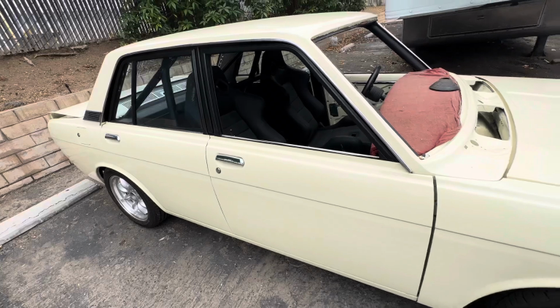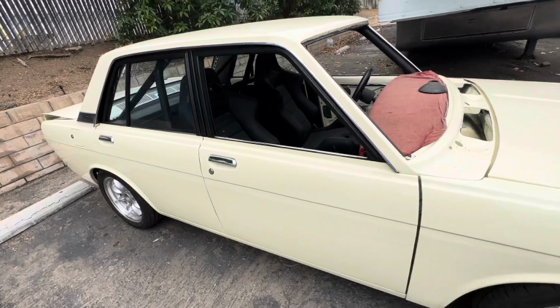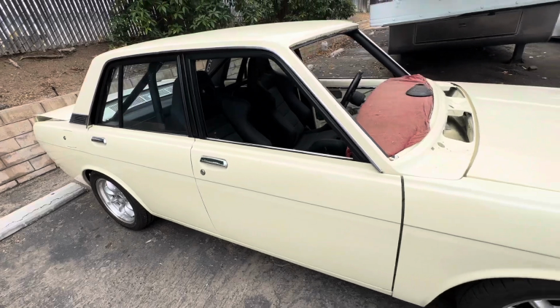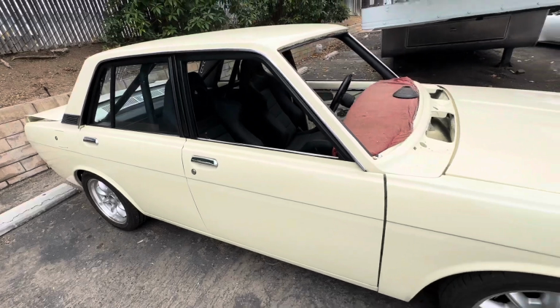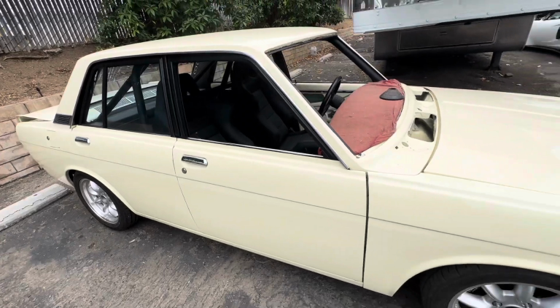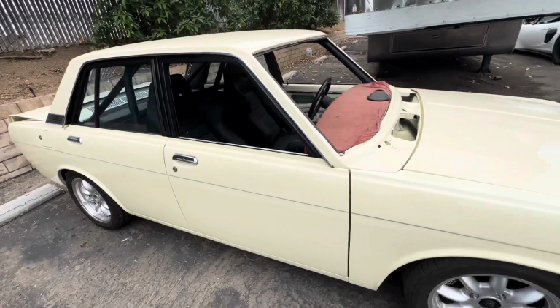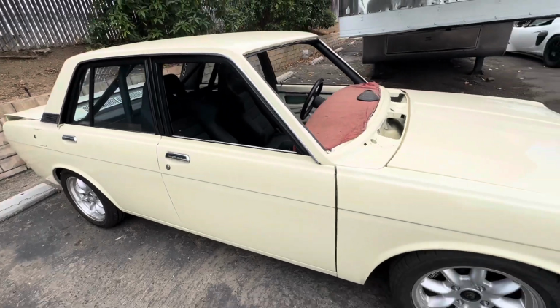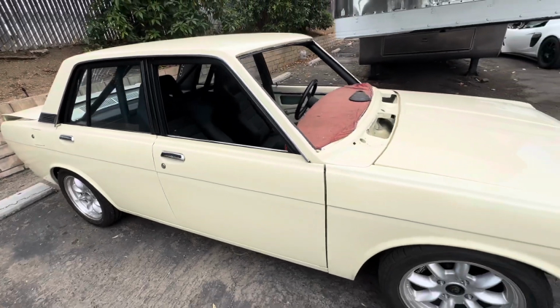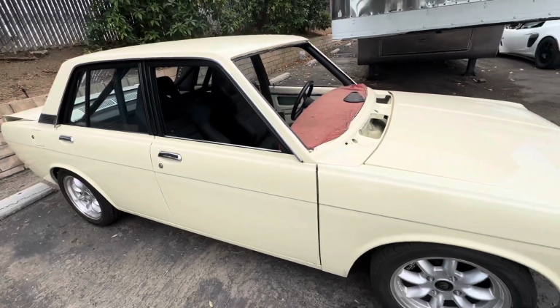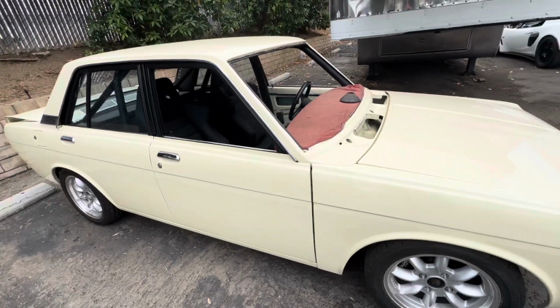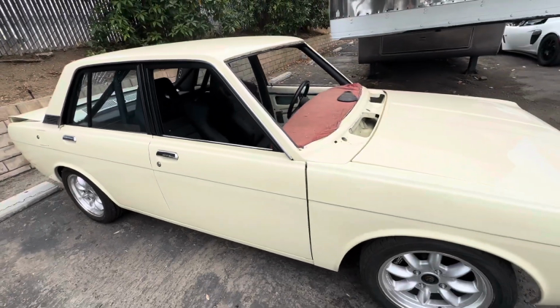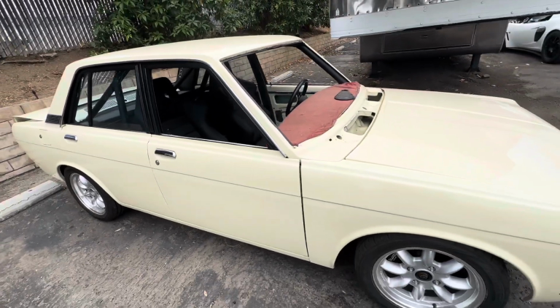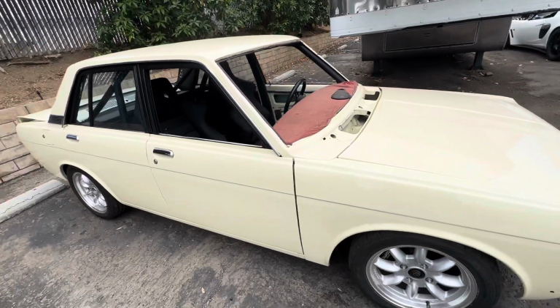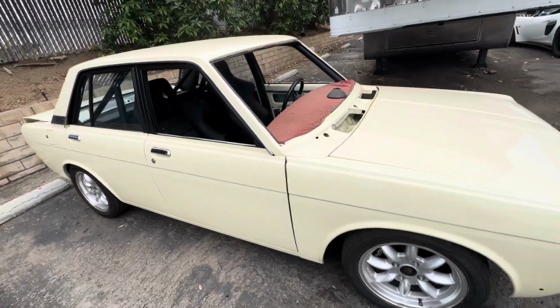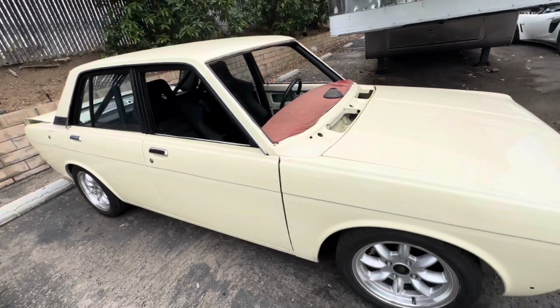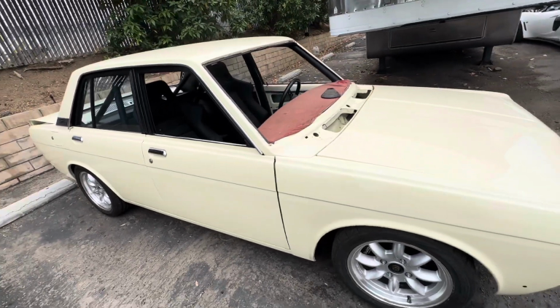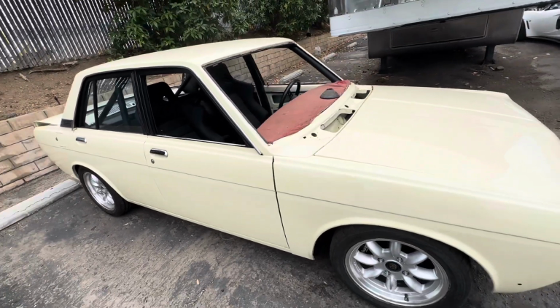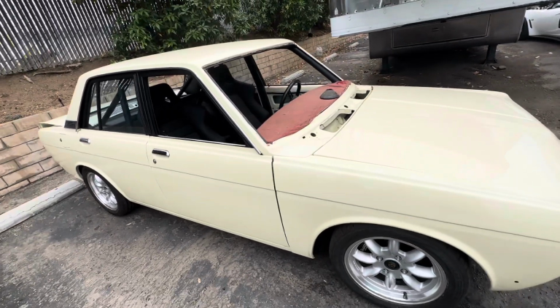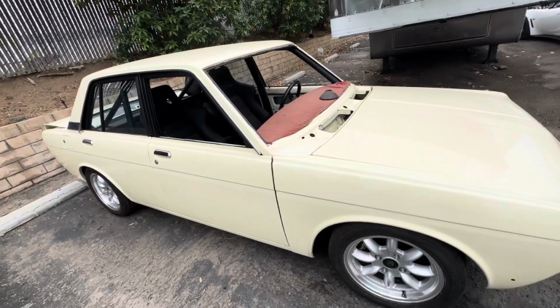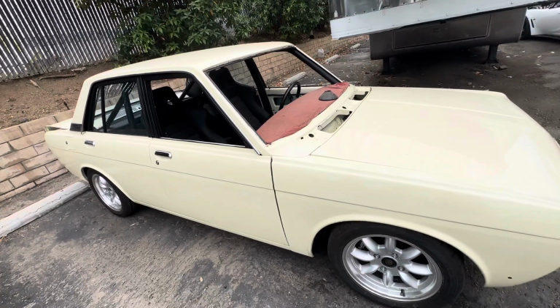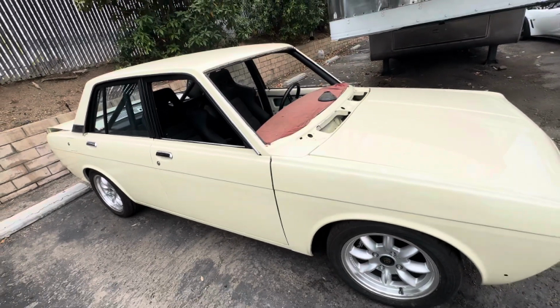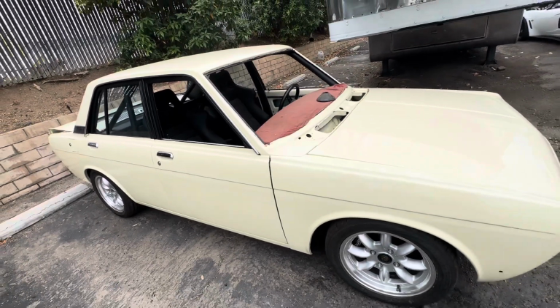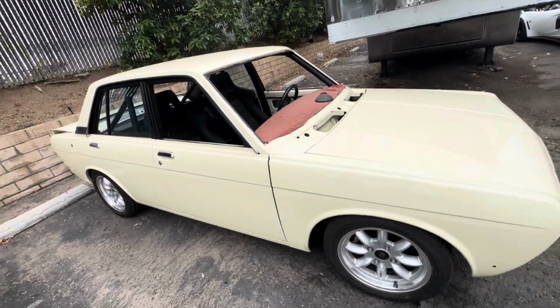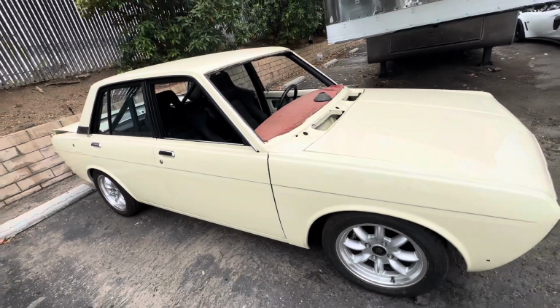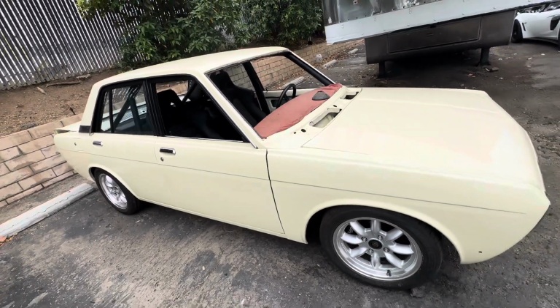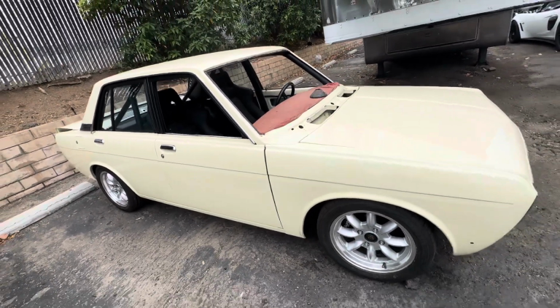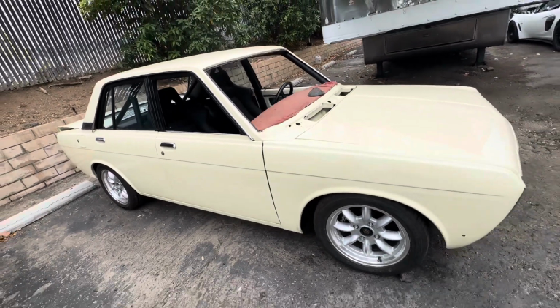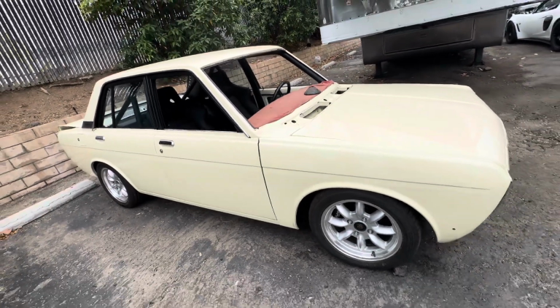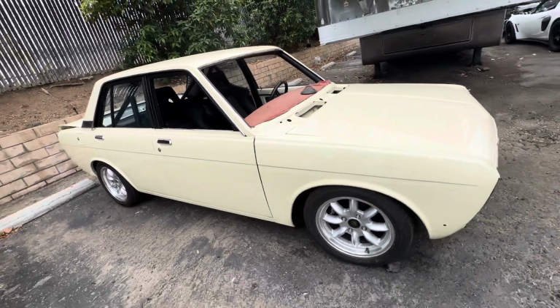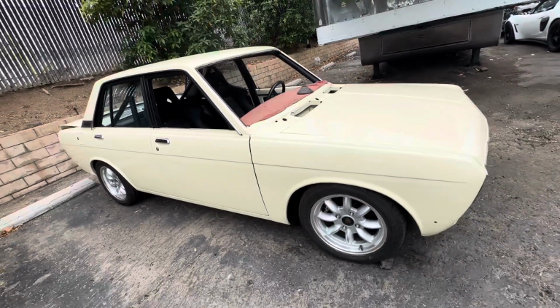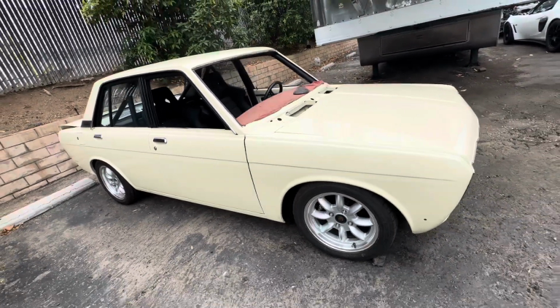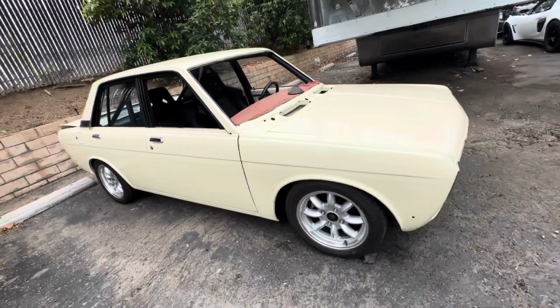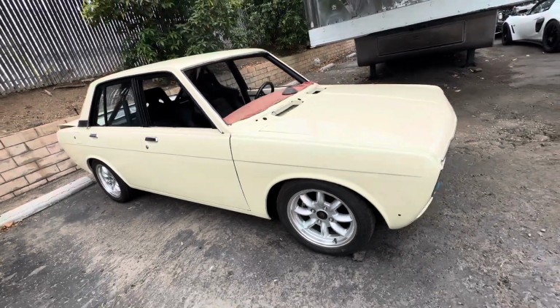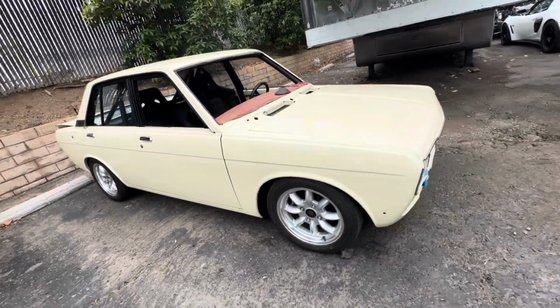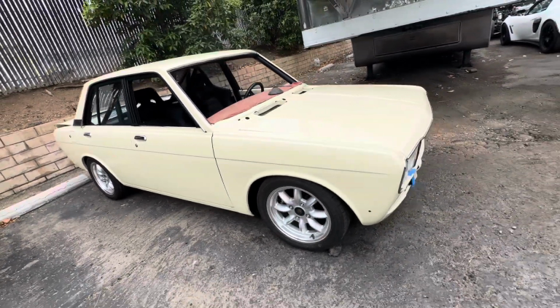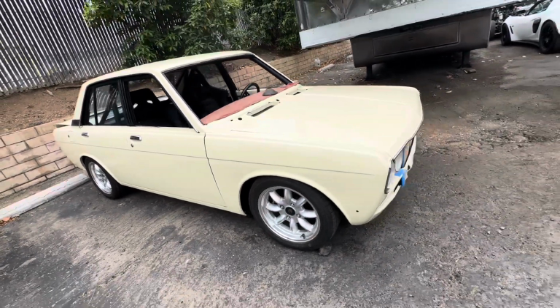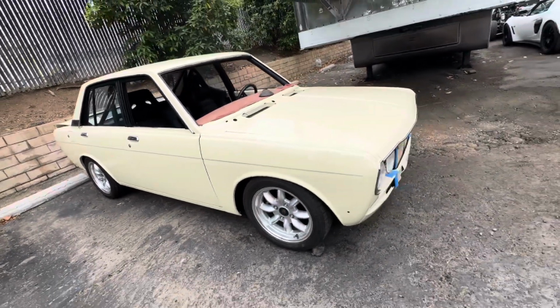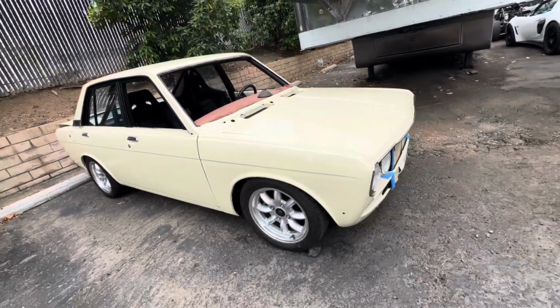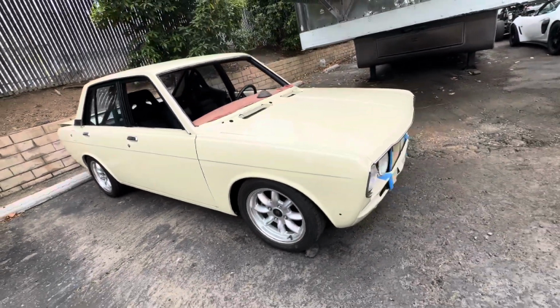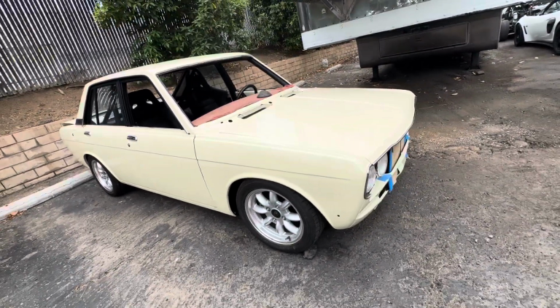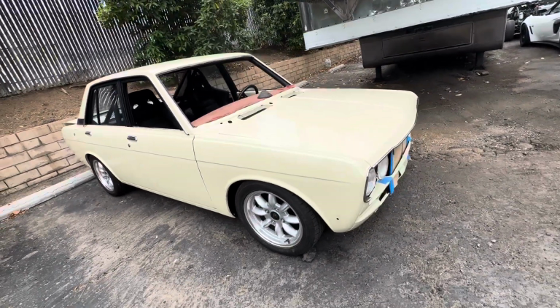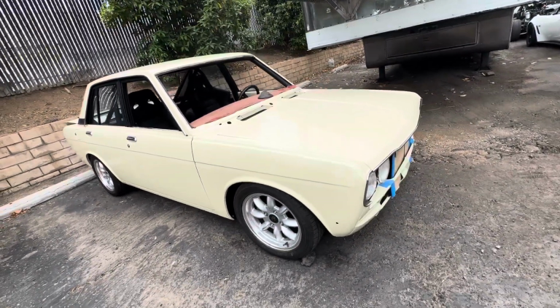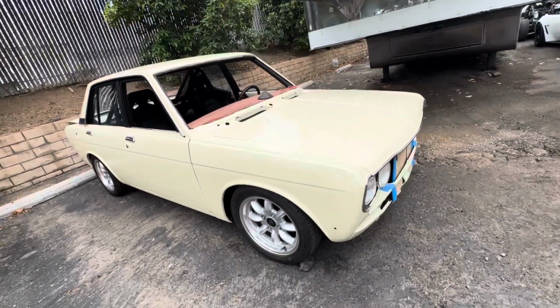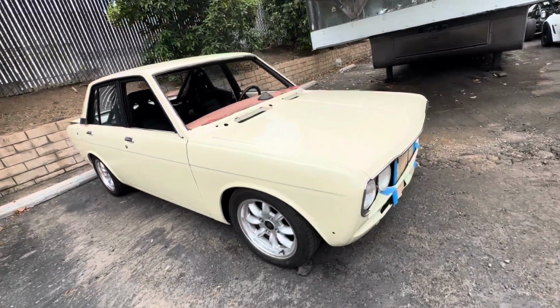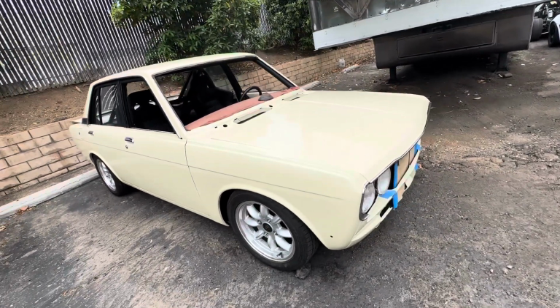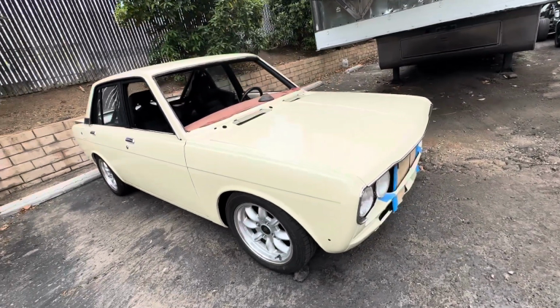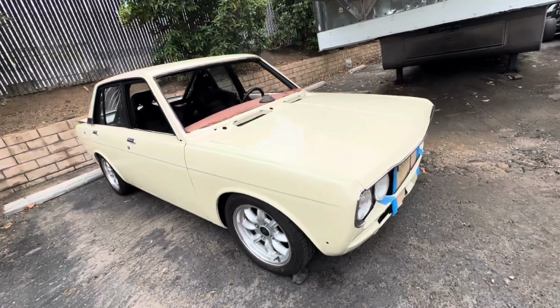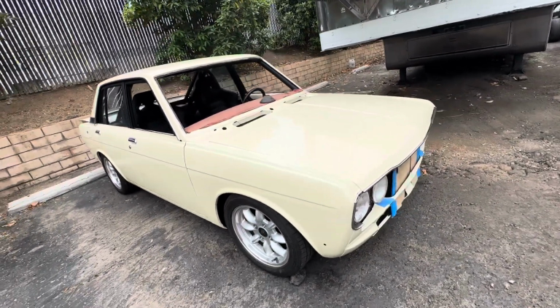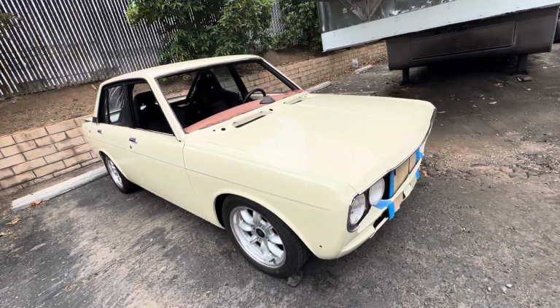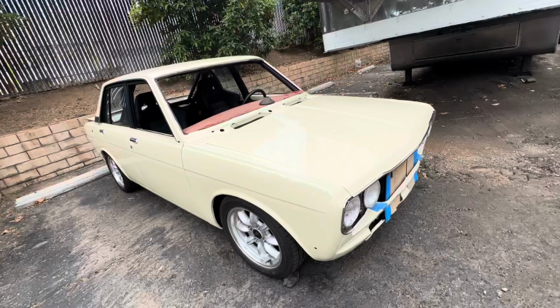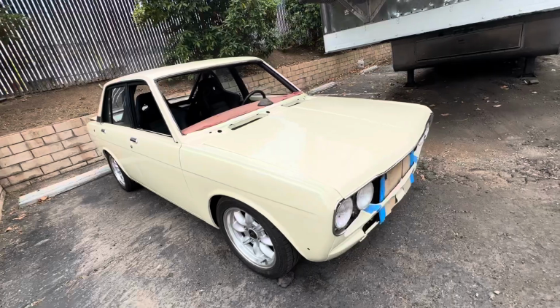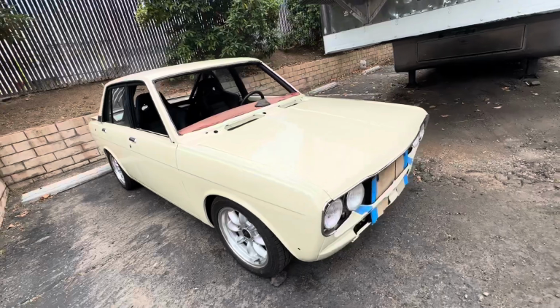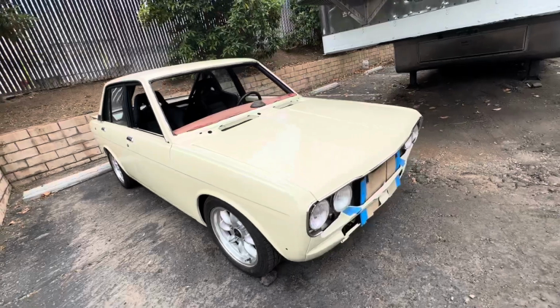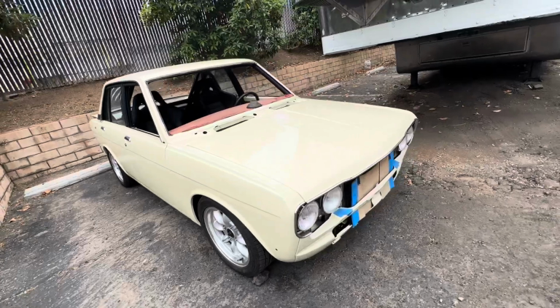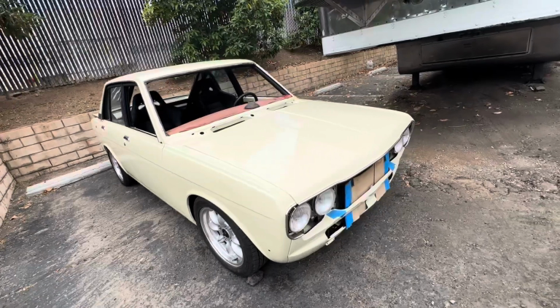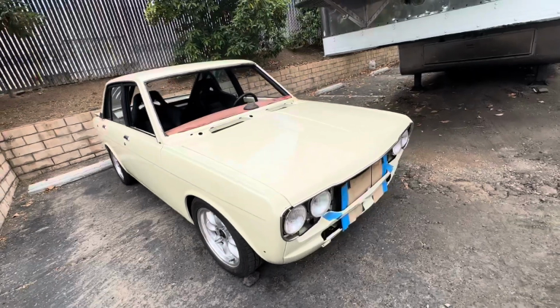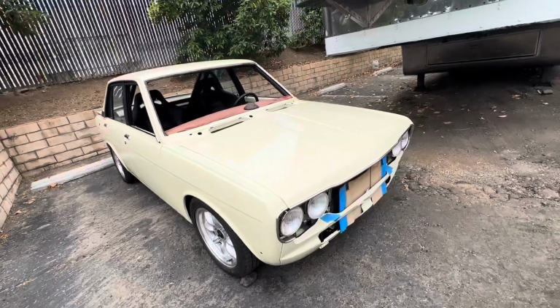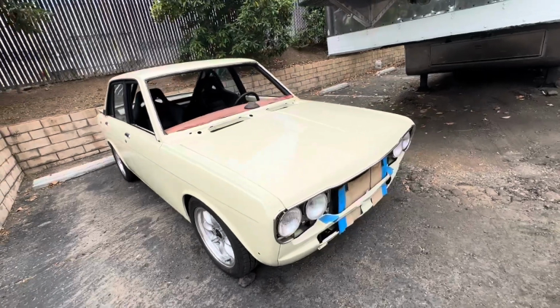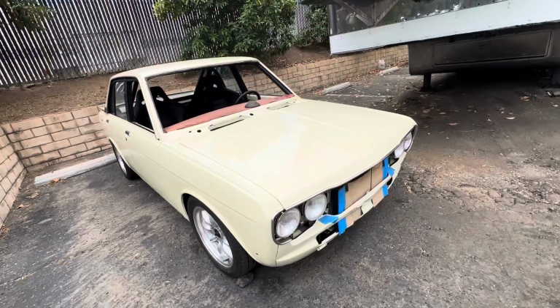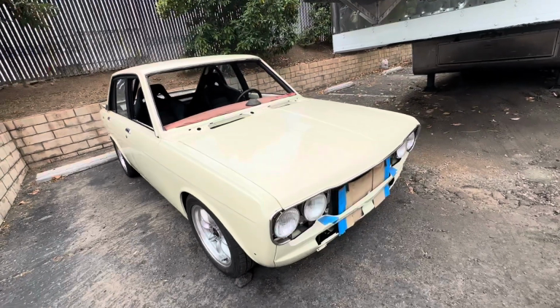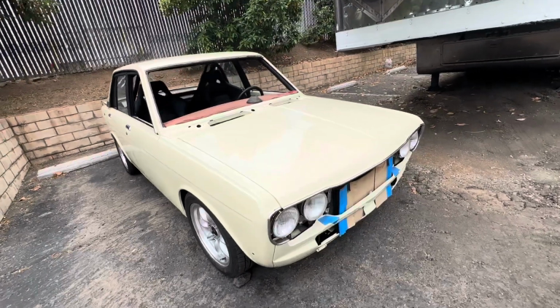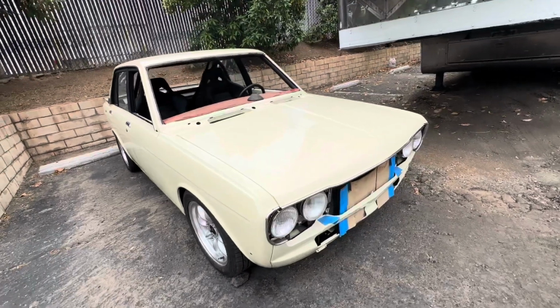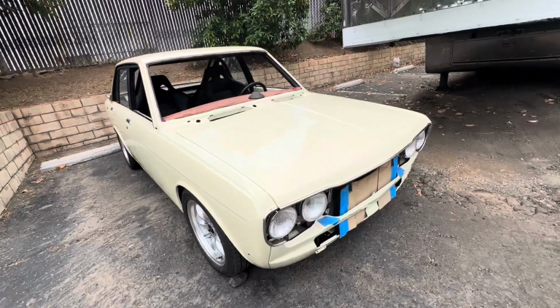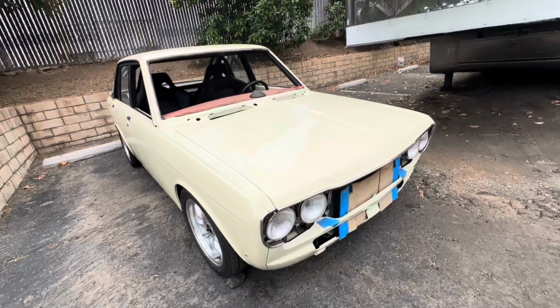This car is only about 1,700 pounds, so it'll be nice. I'd put some air conditioning in it too.